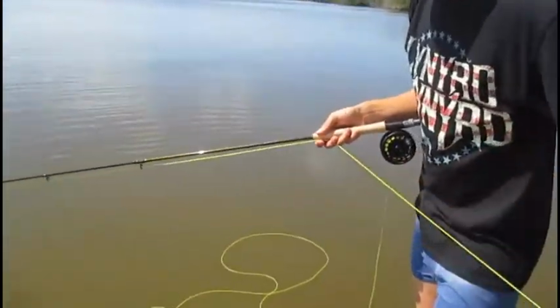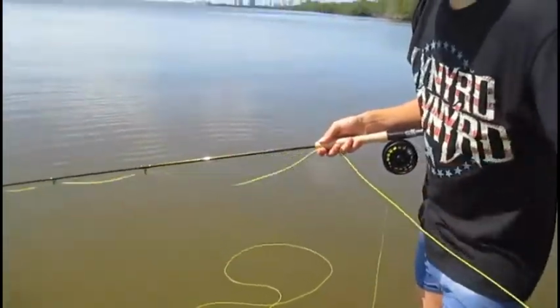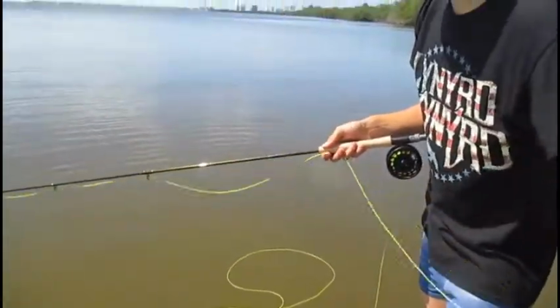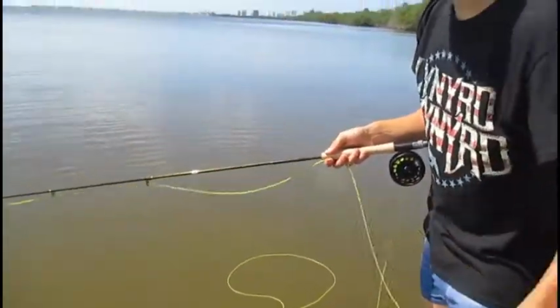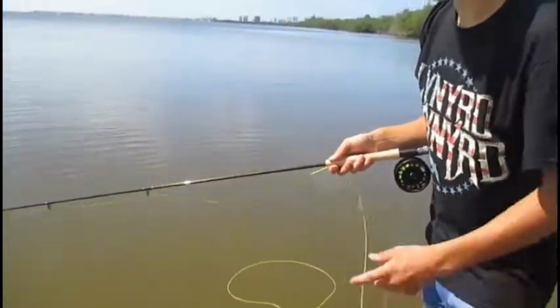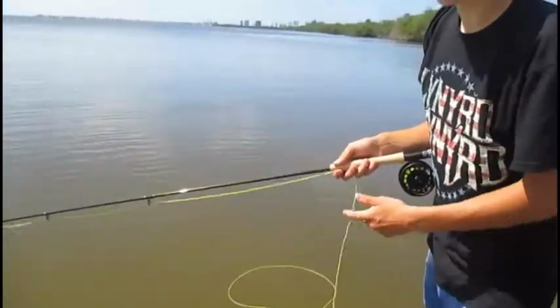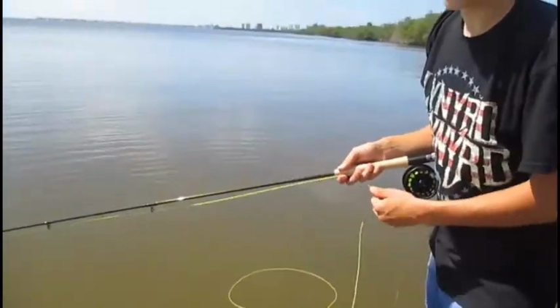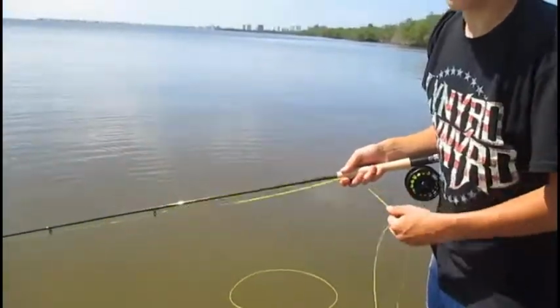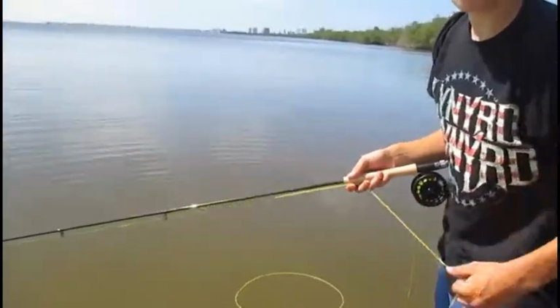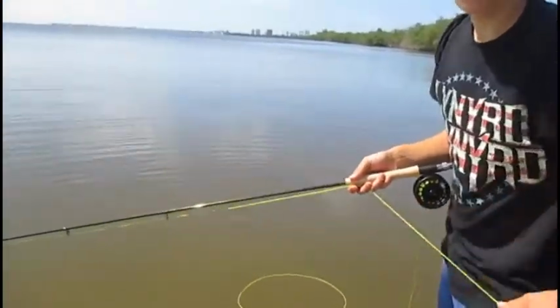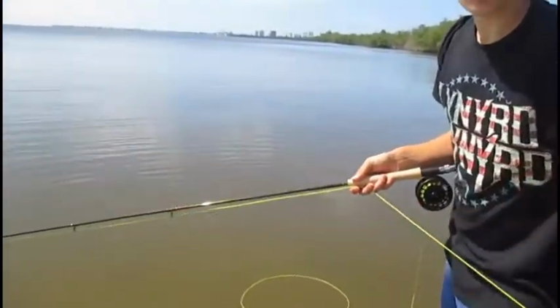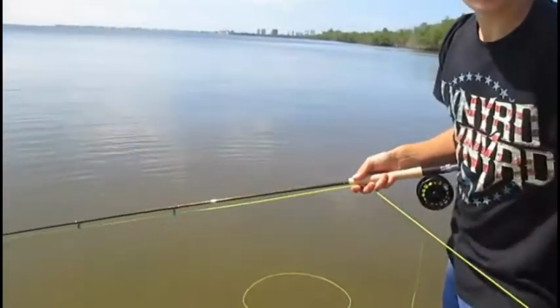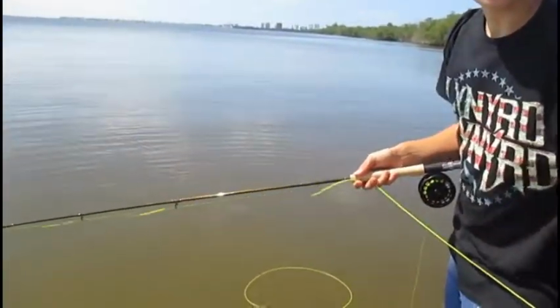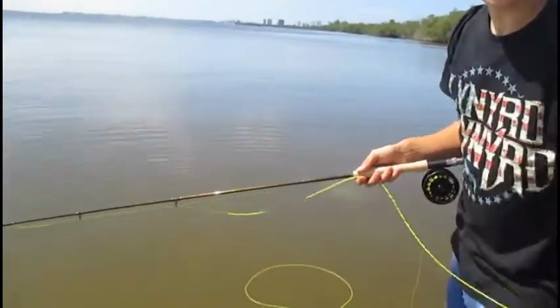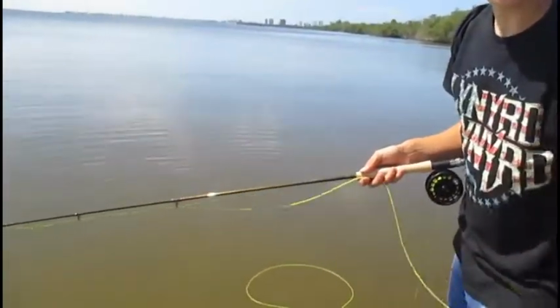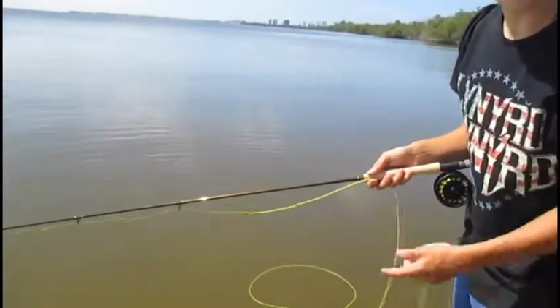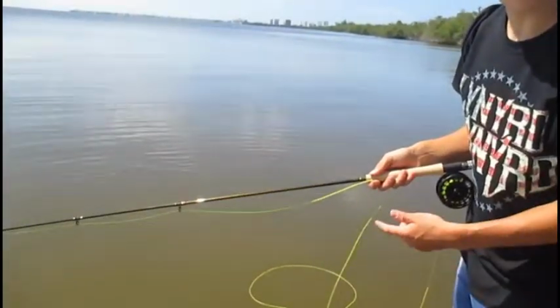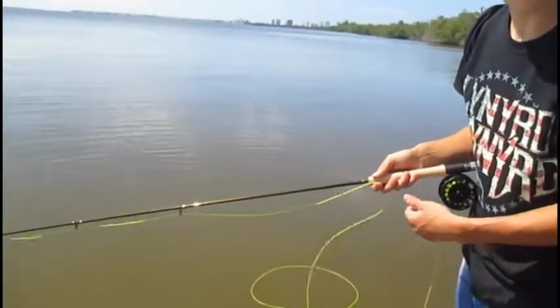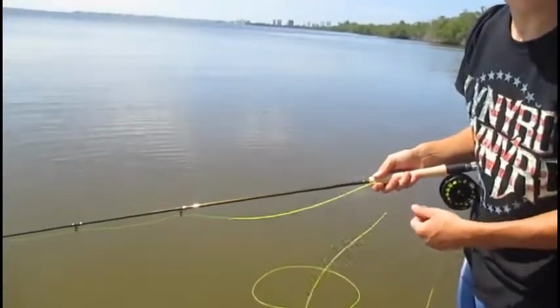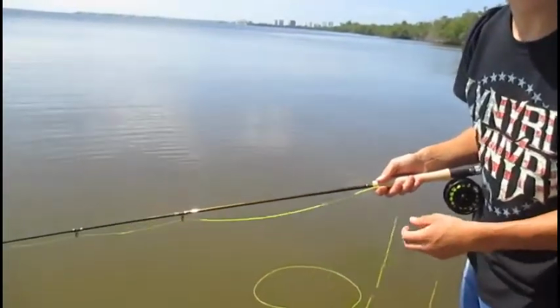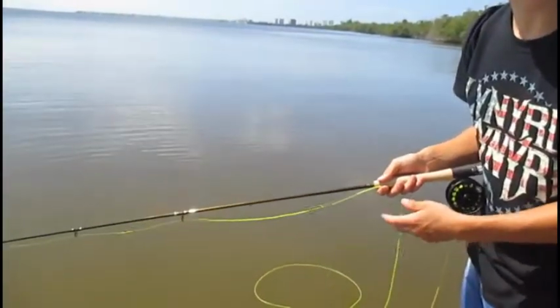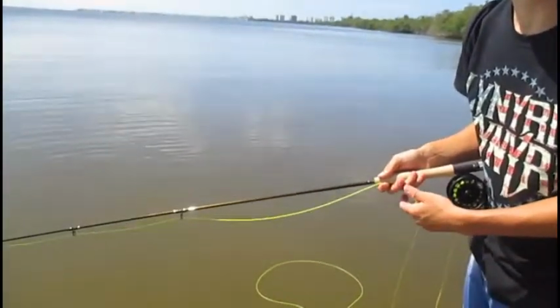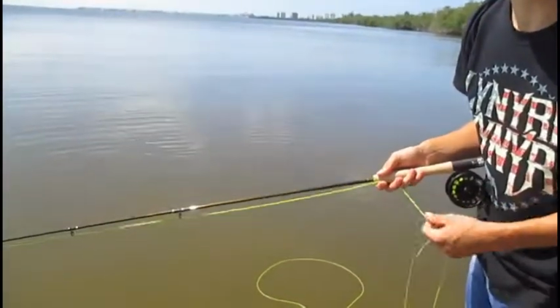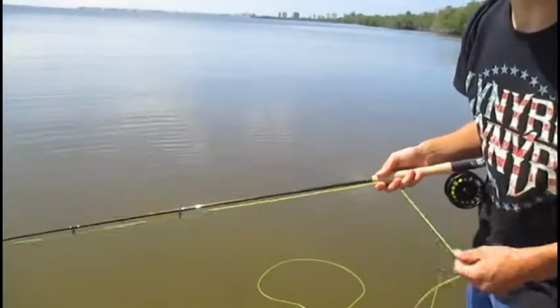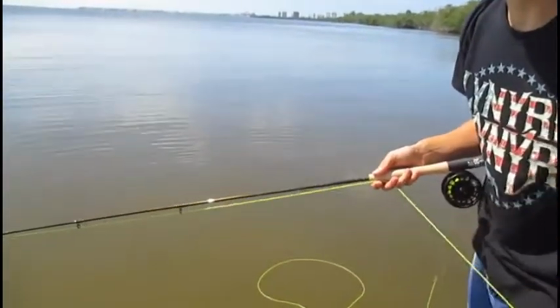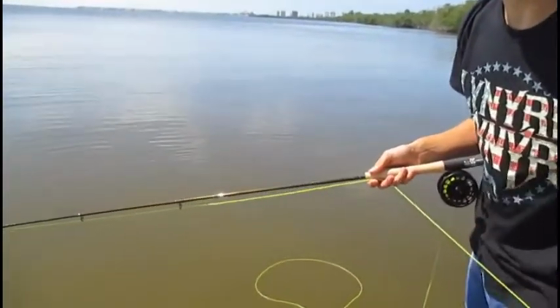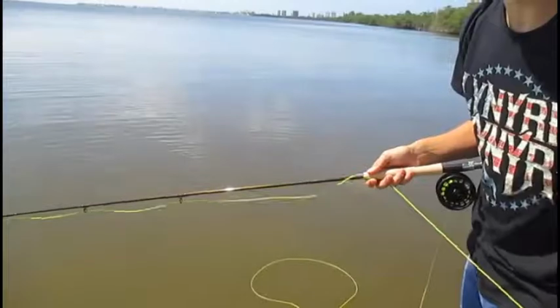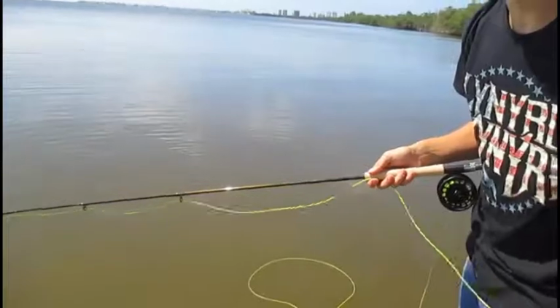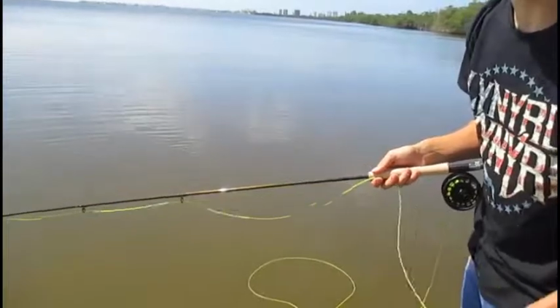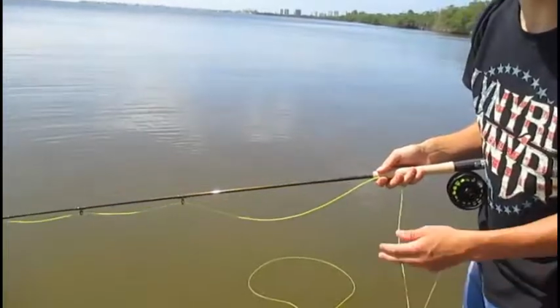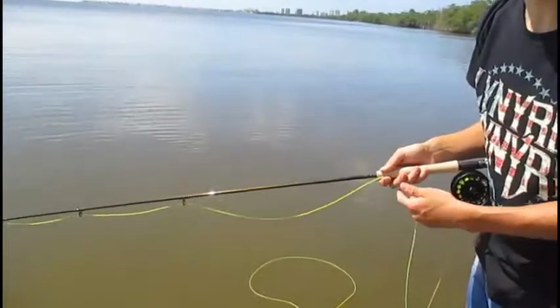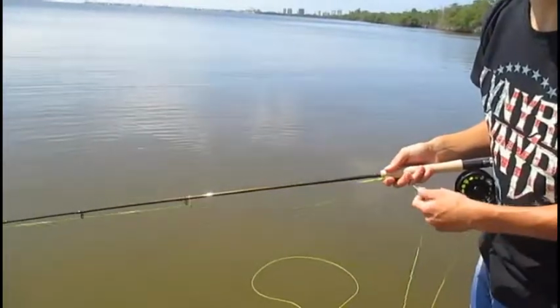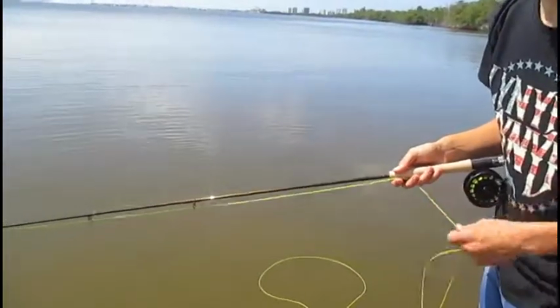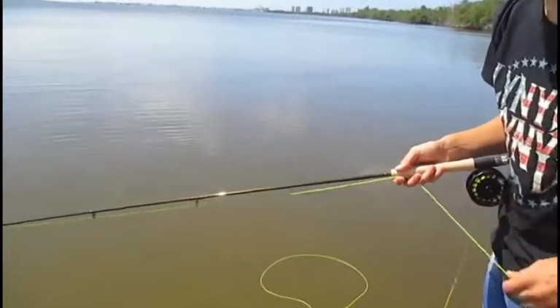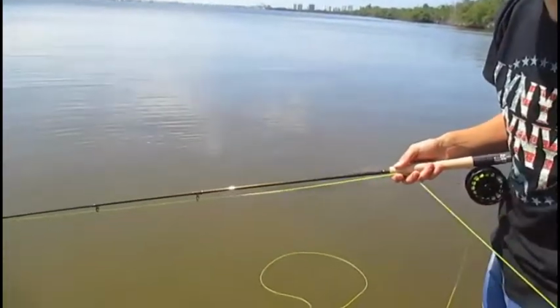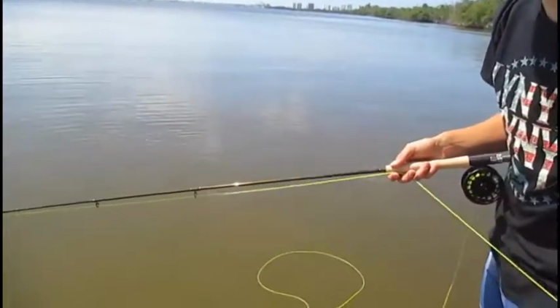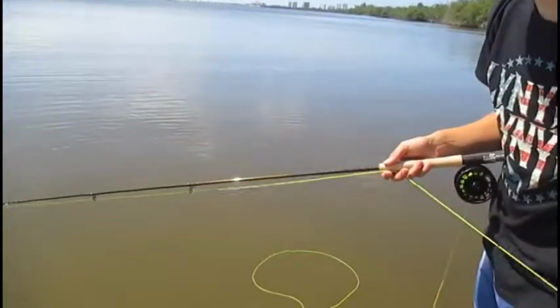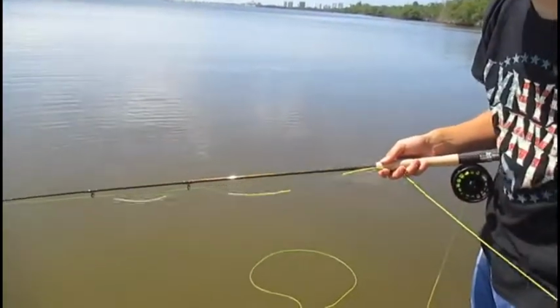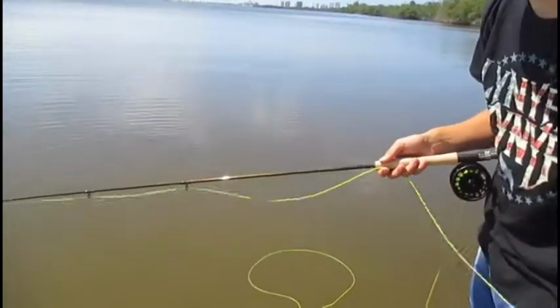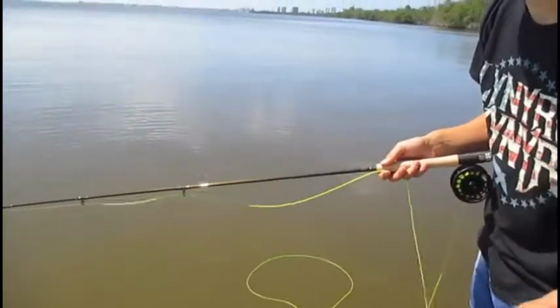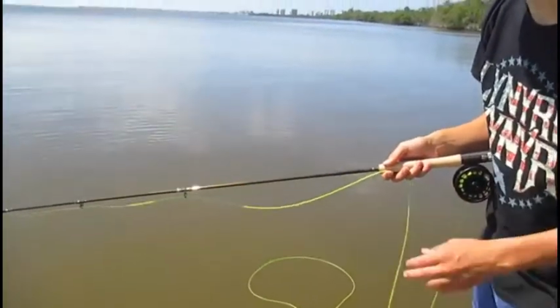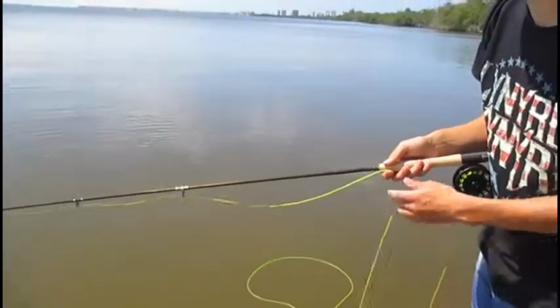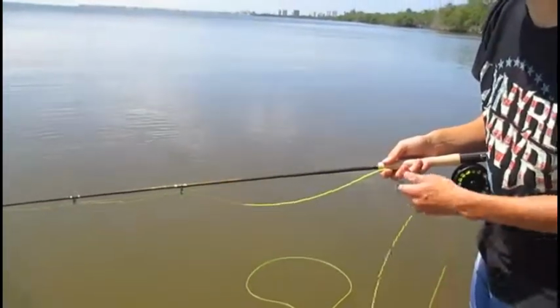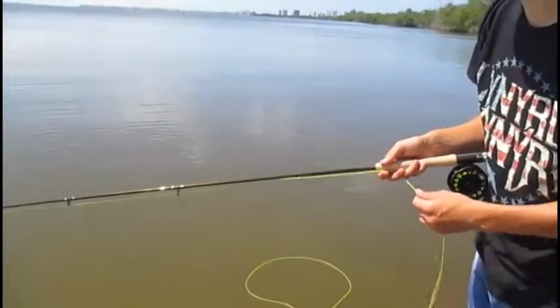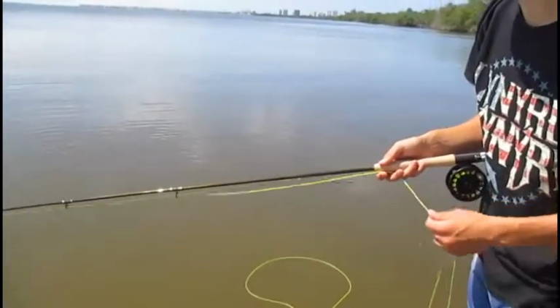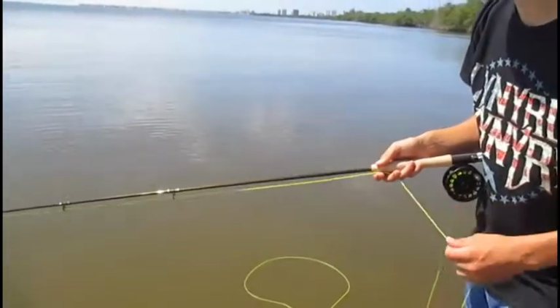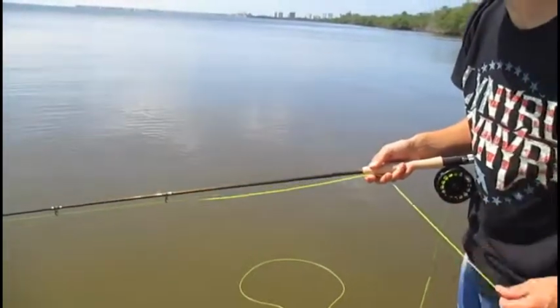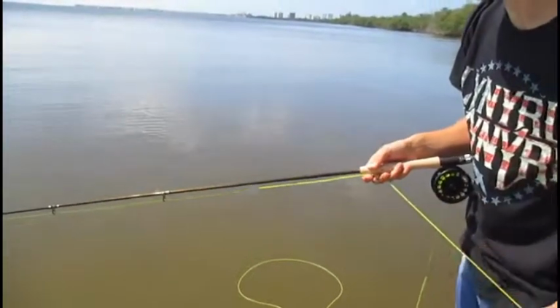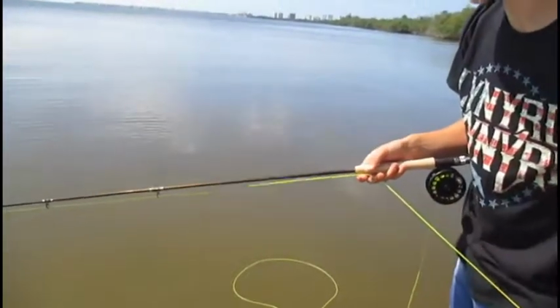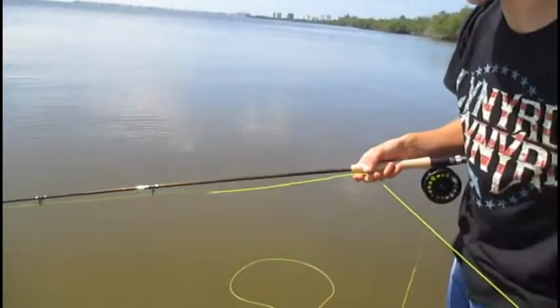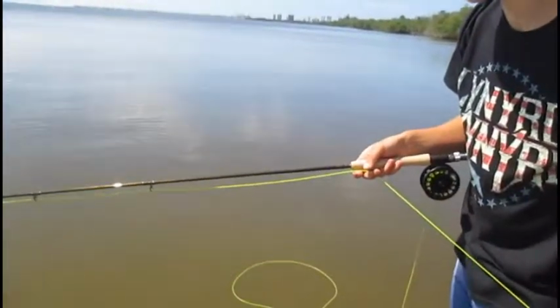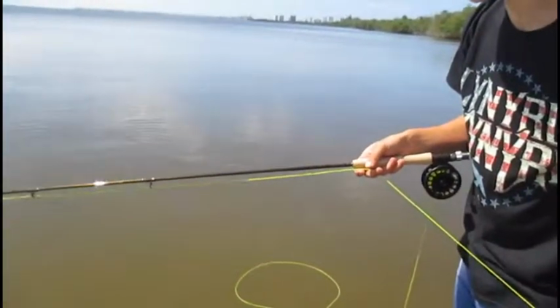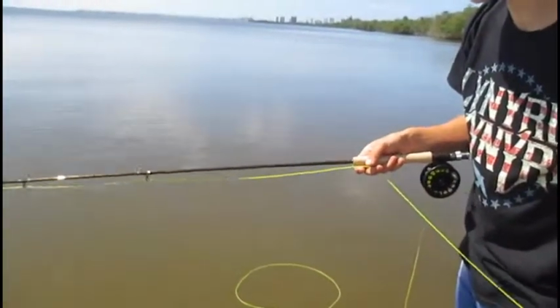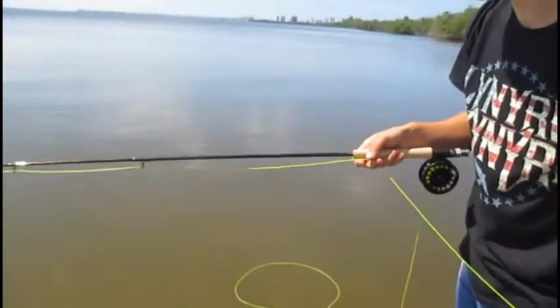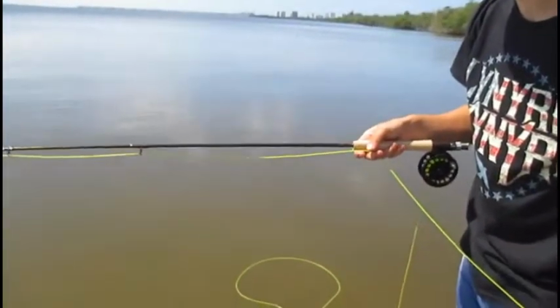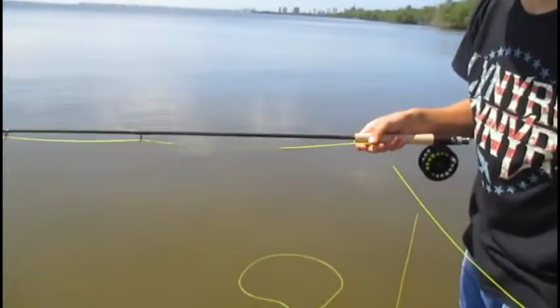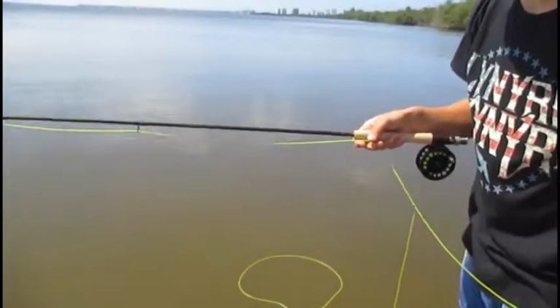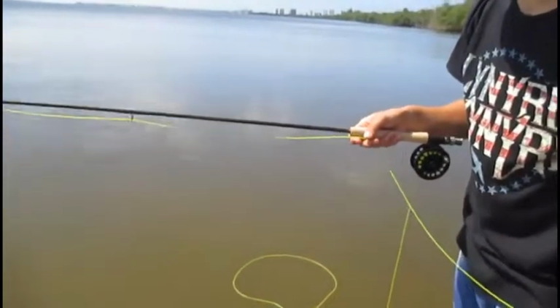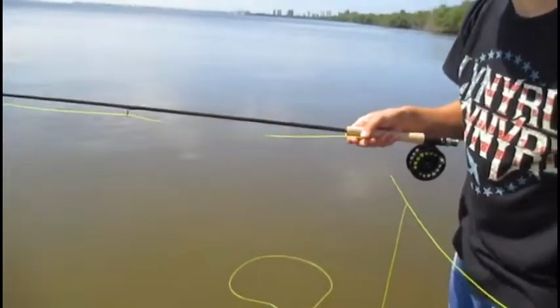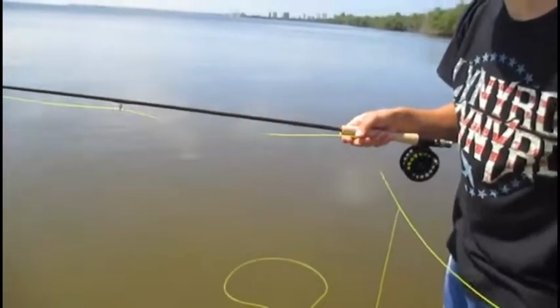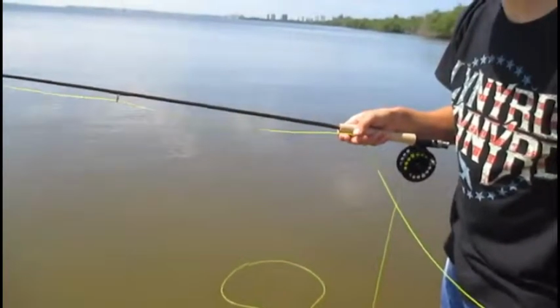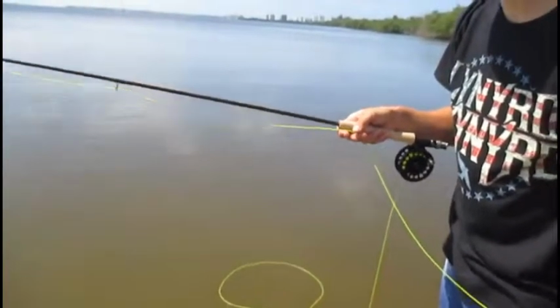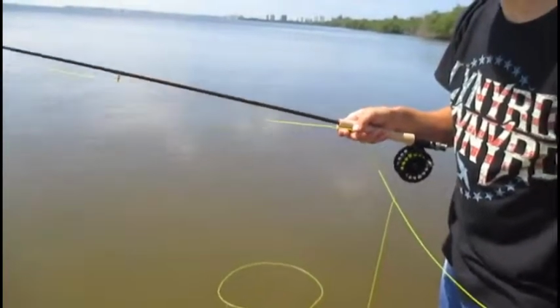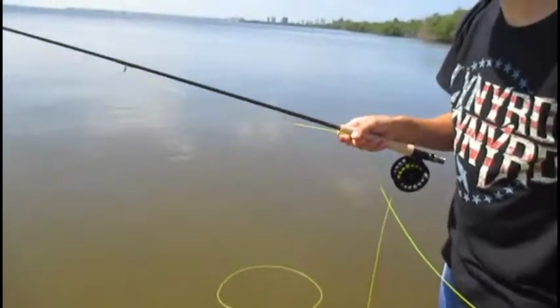Lovely hot weather. It's over about 100 degrees Fahrenheit. I don't know what that is in Celsius. Very hot.